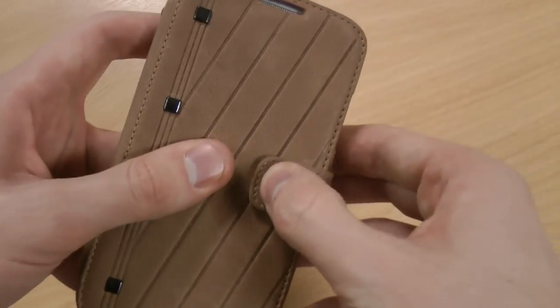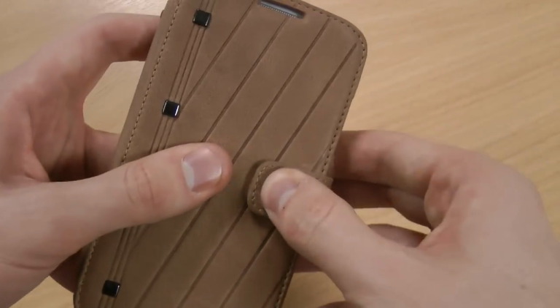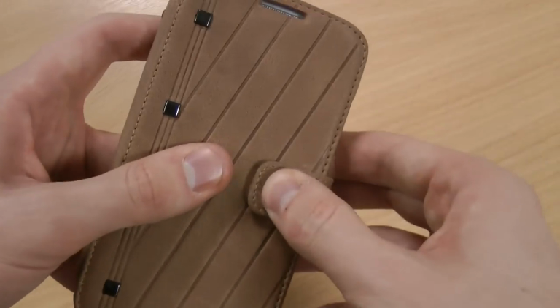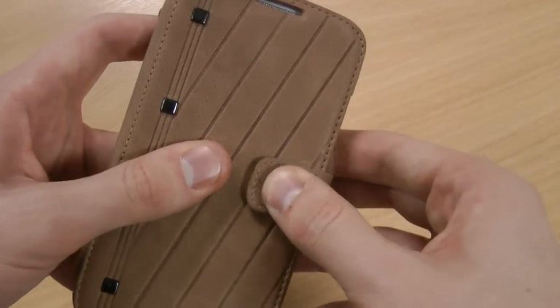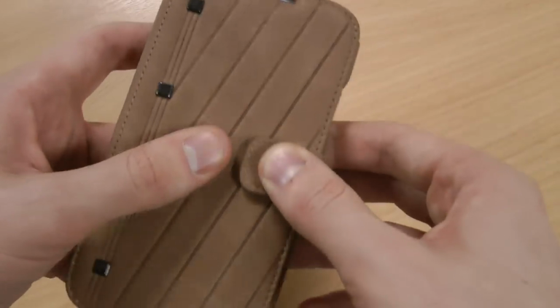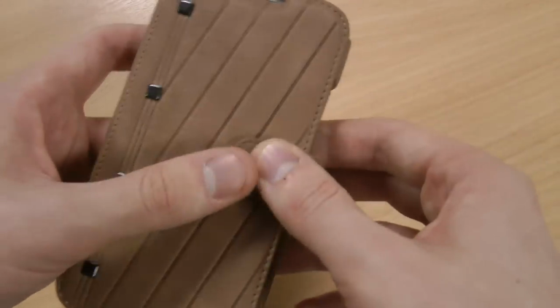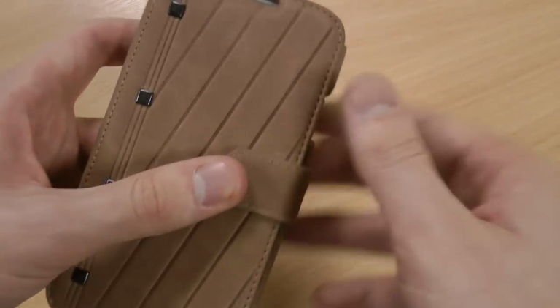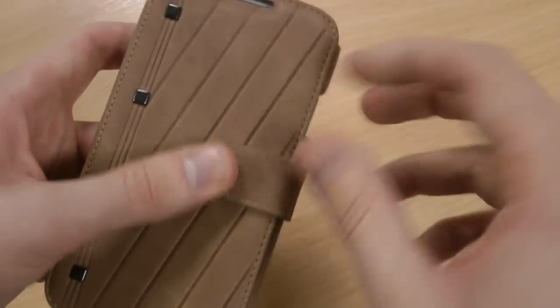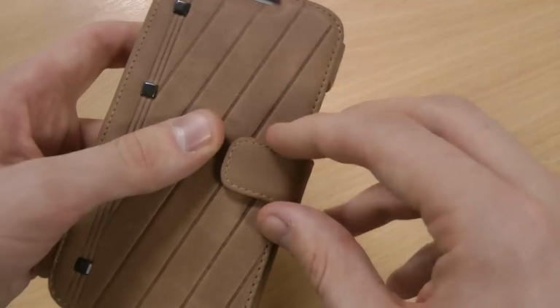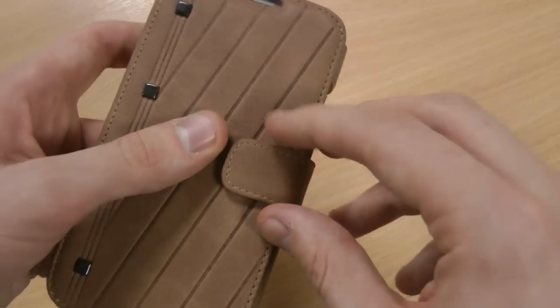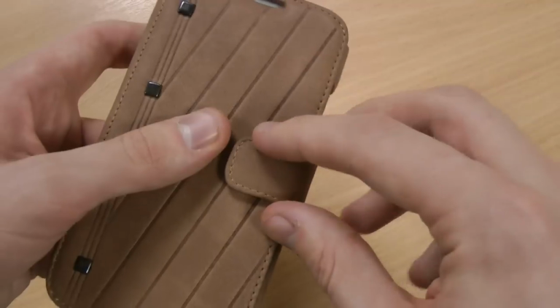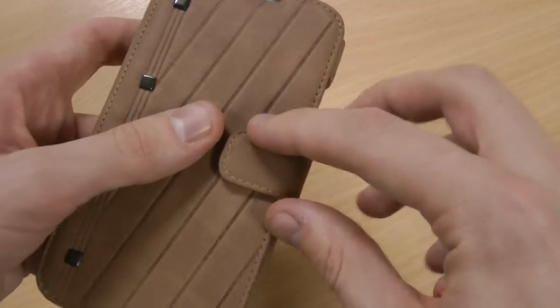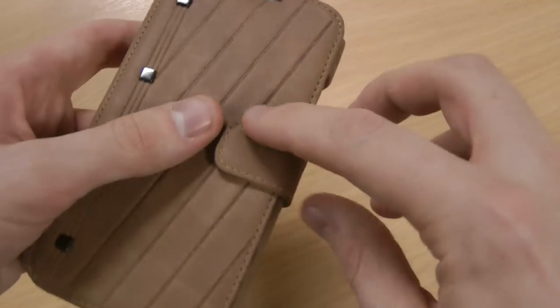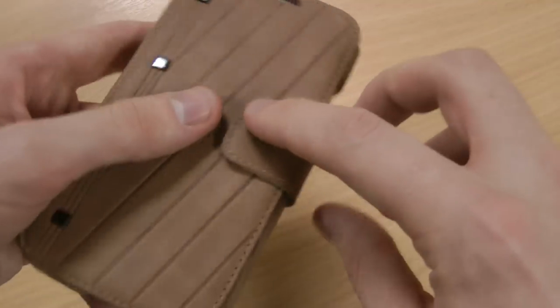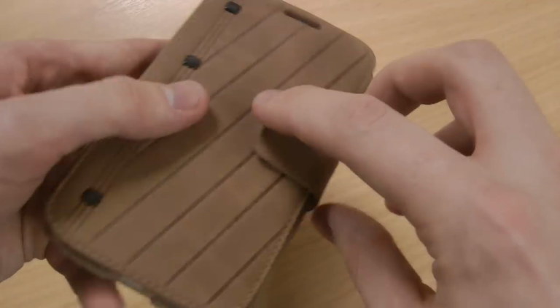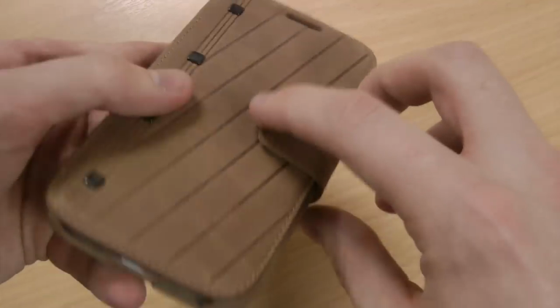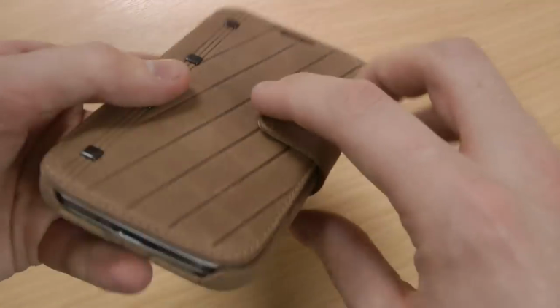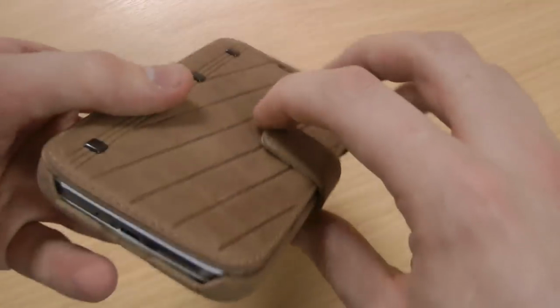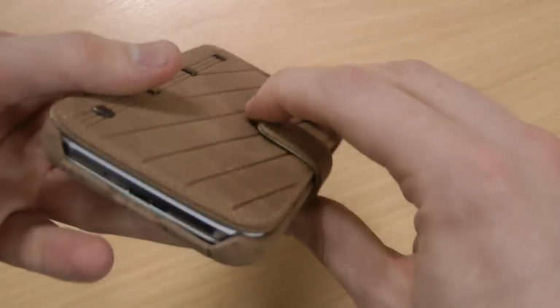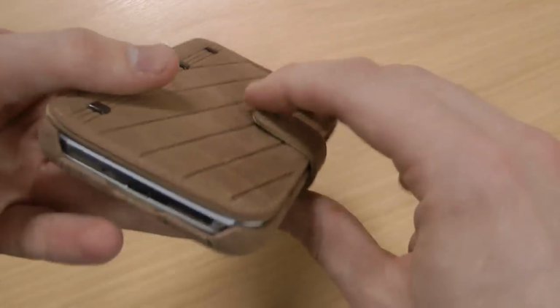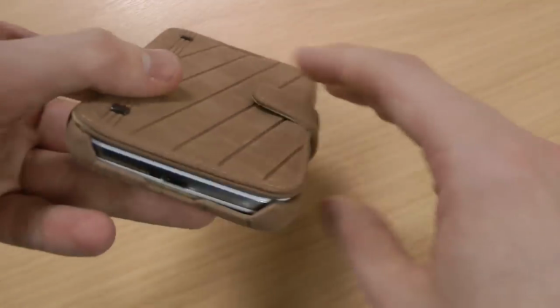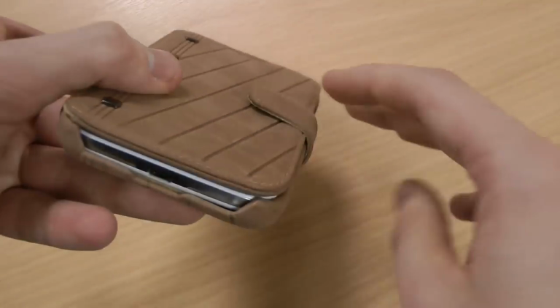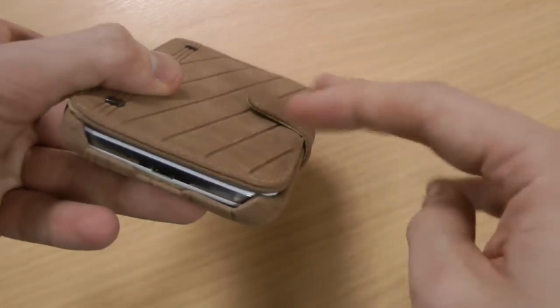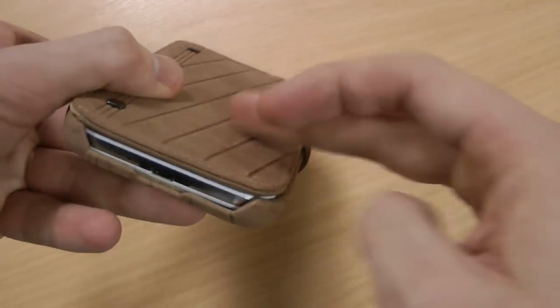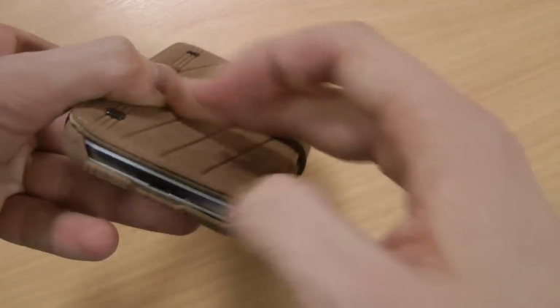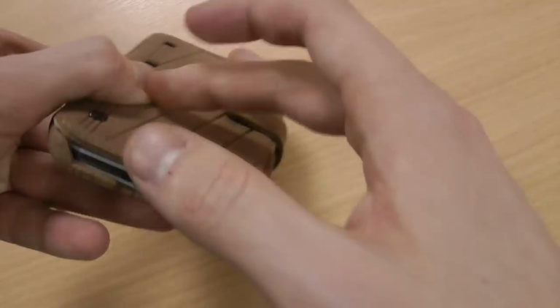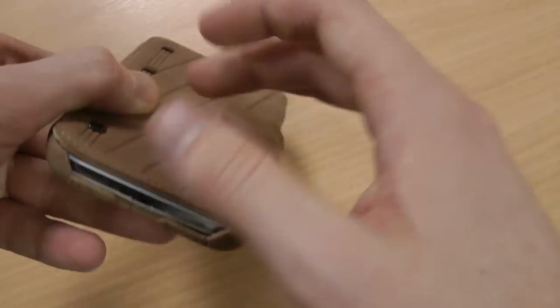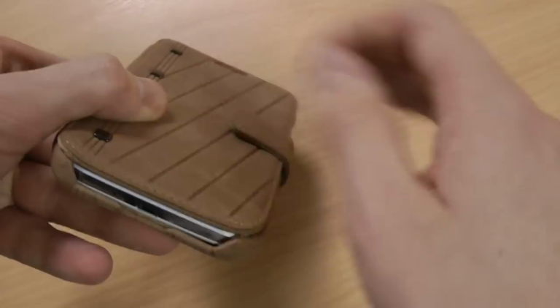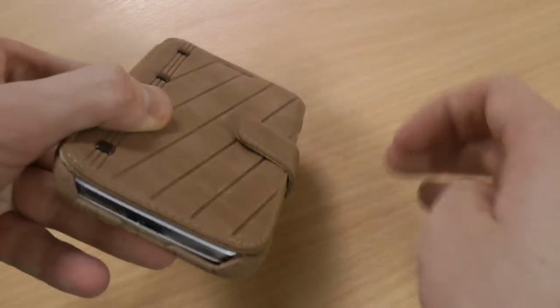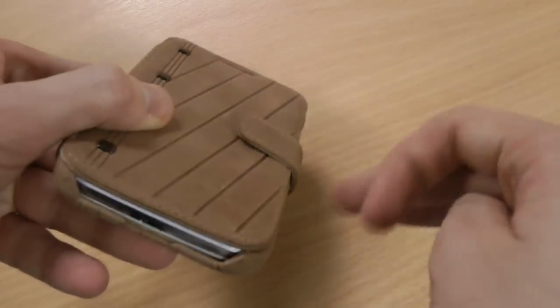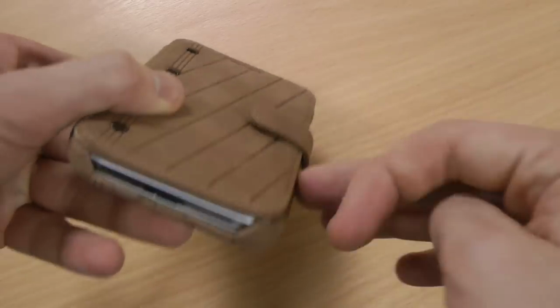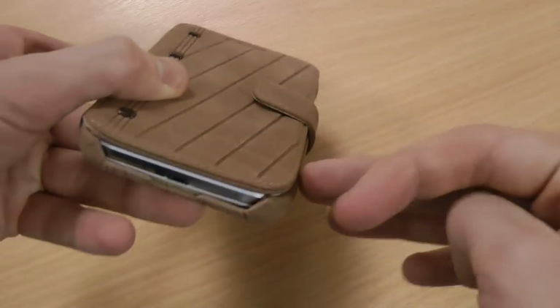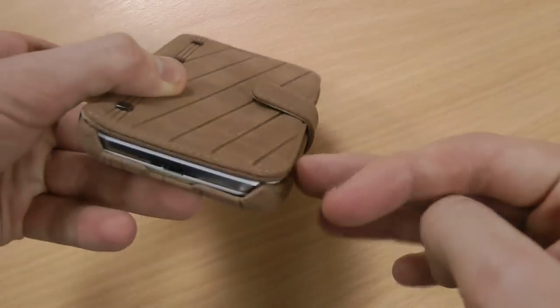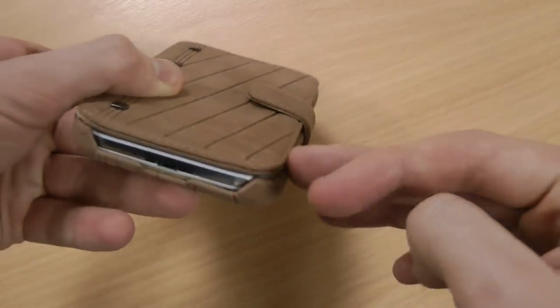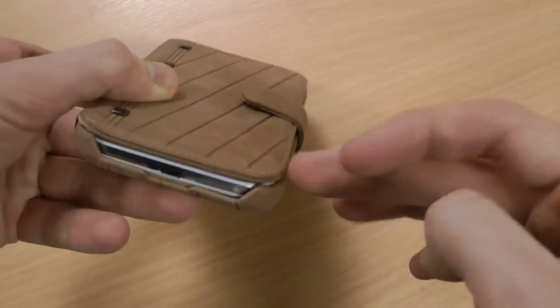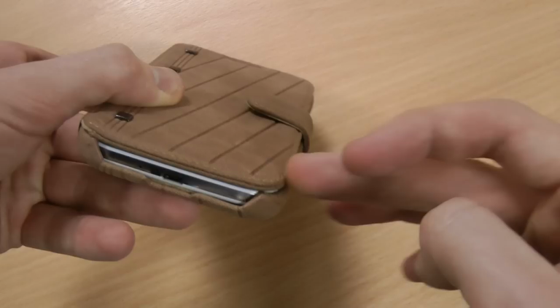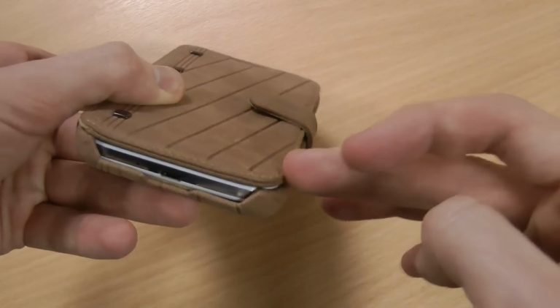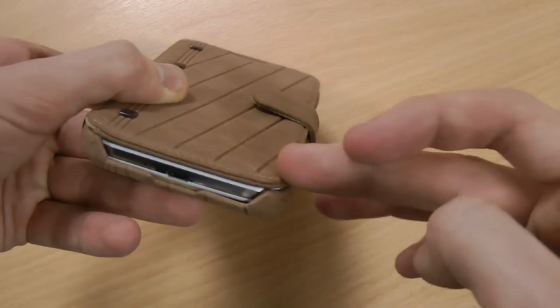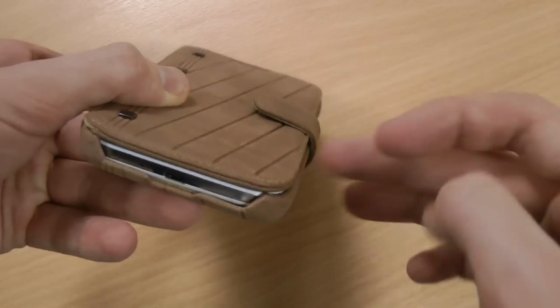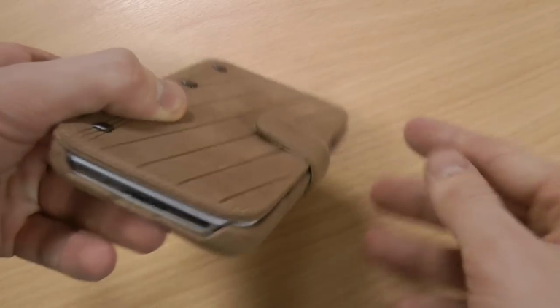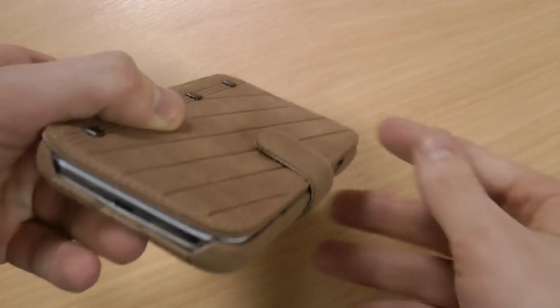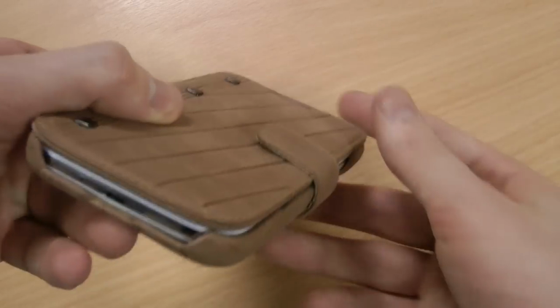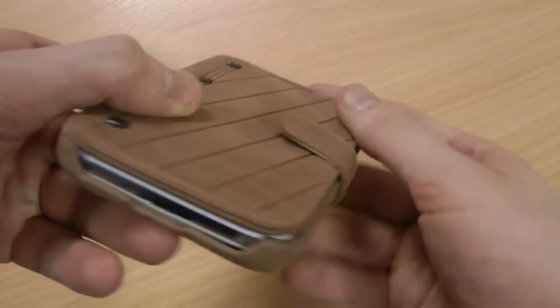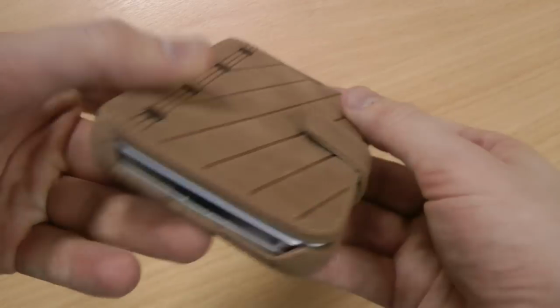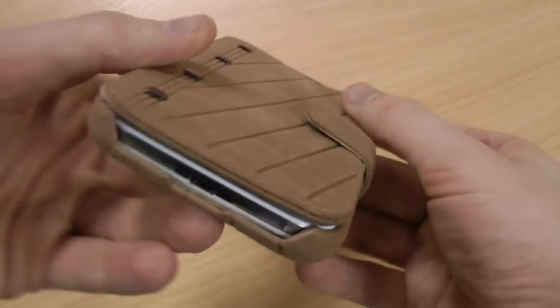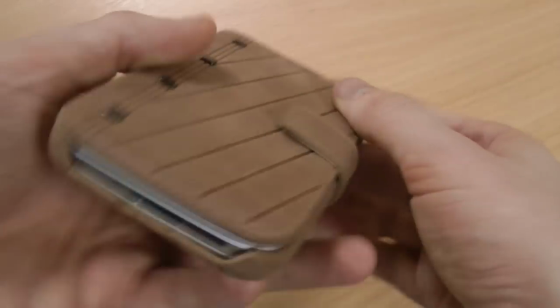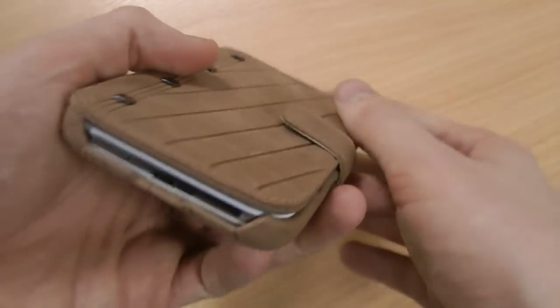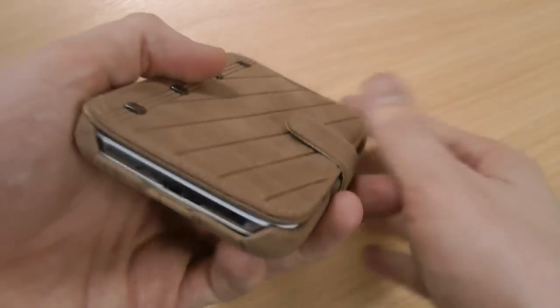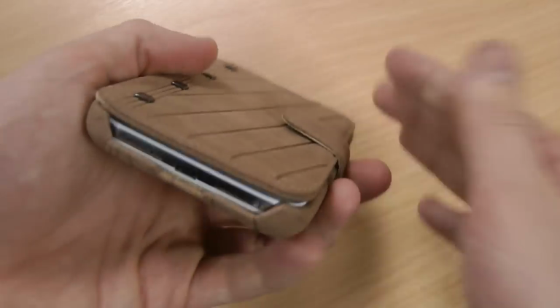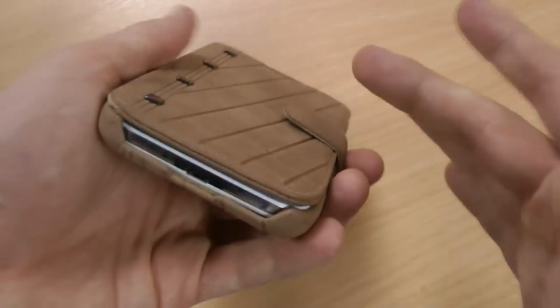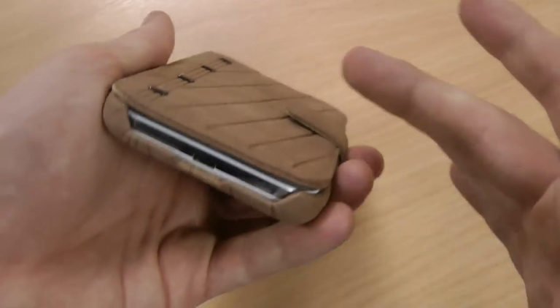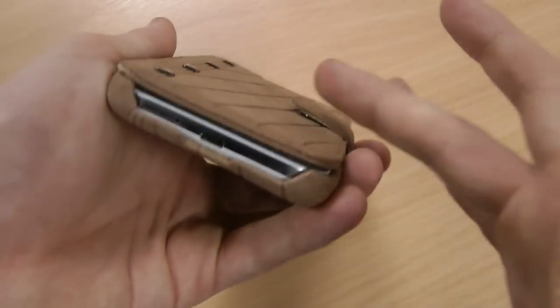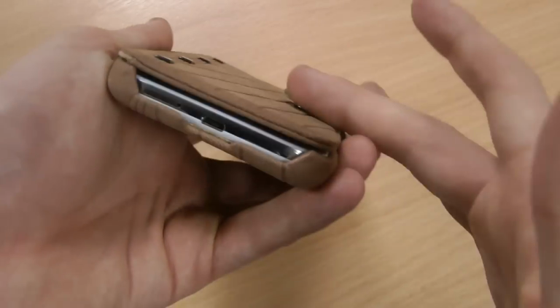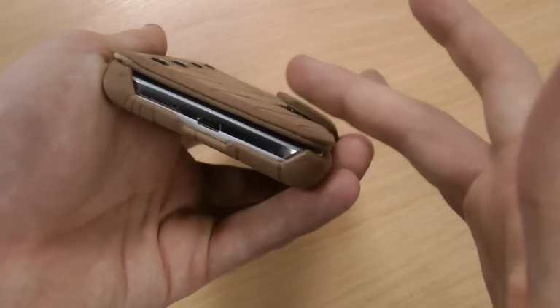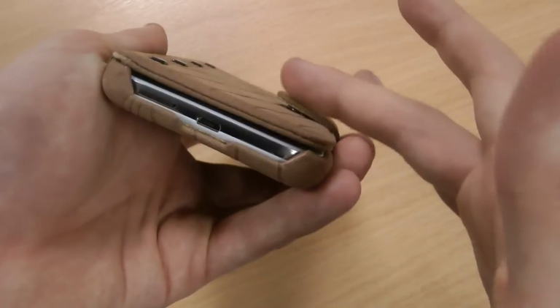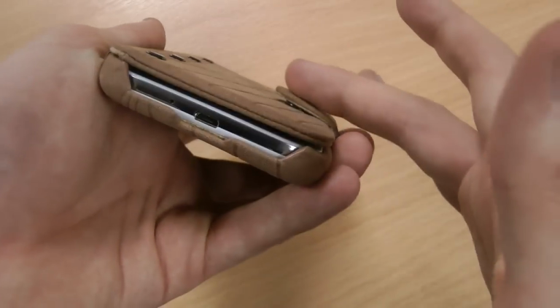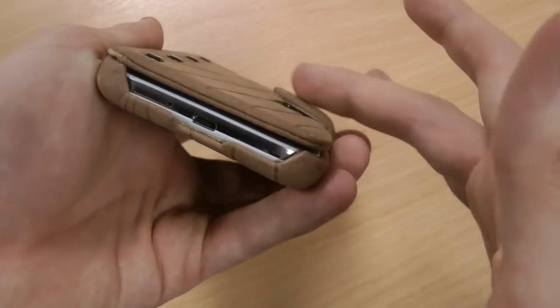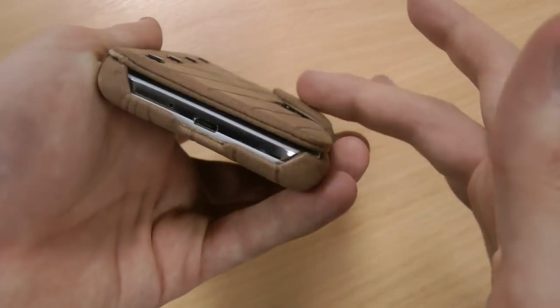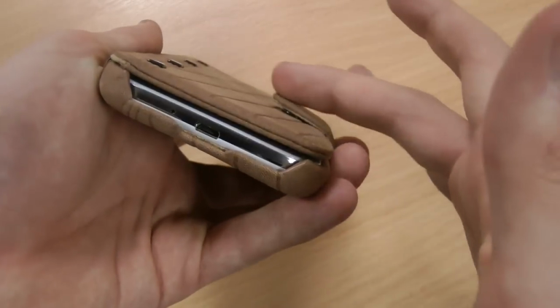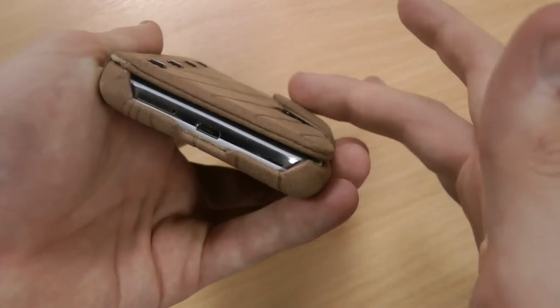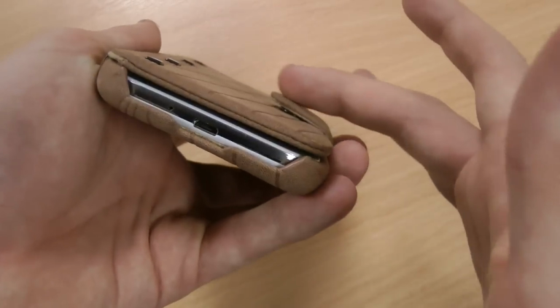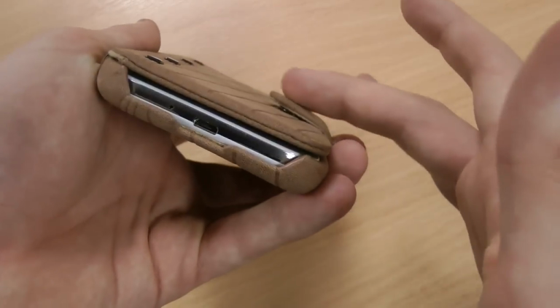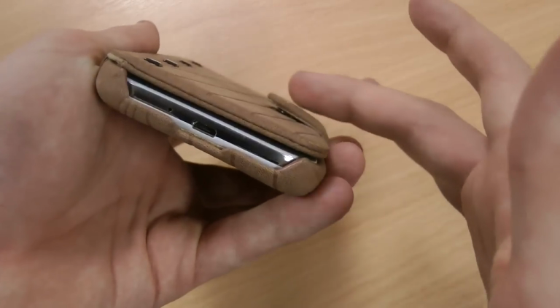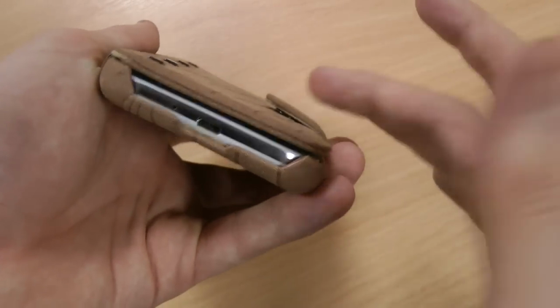To close it there's a button snap clasp, so it's not a magnet and it's not going to affect your screen in any way, although it is going to add a tiny bit of bulk.